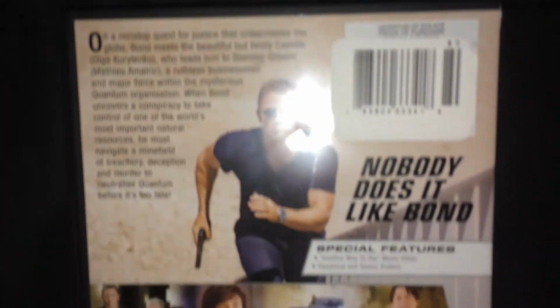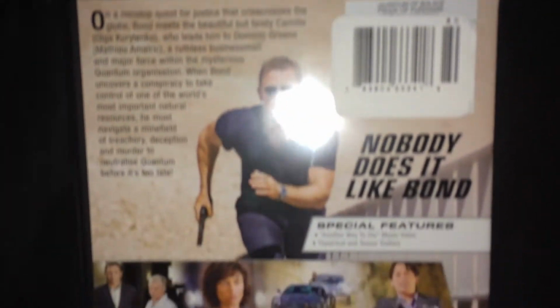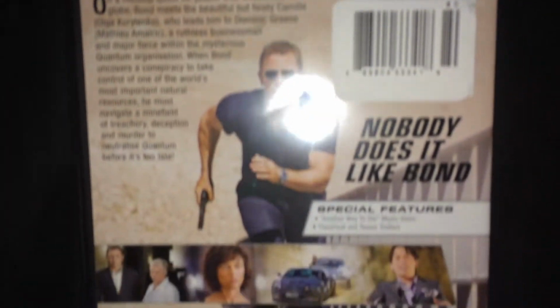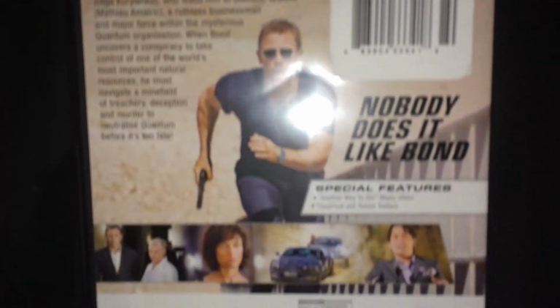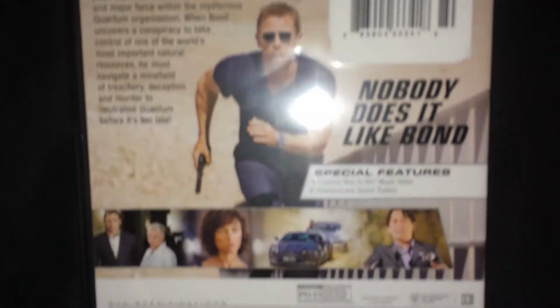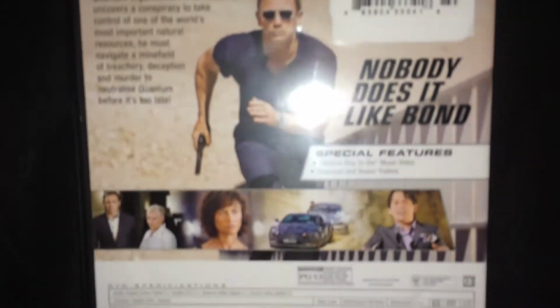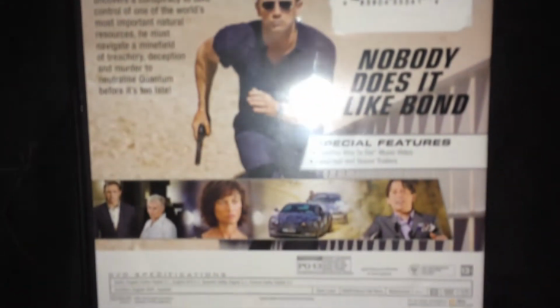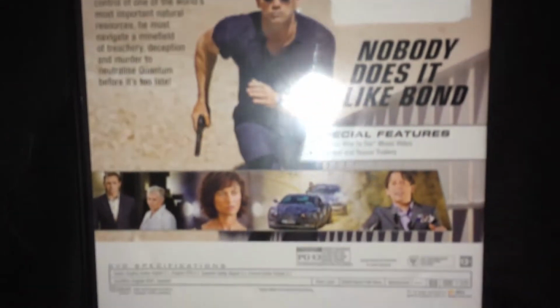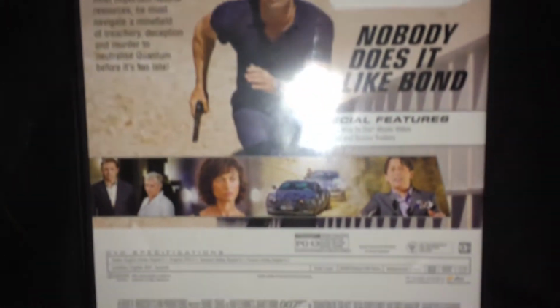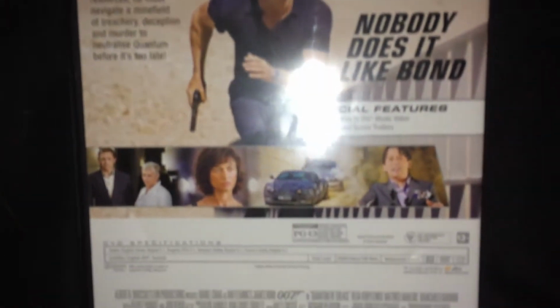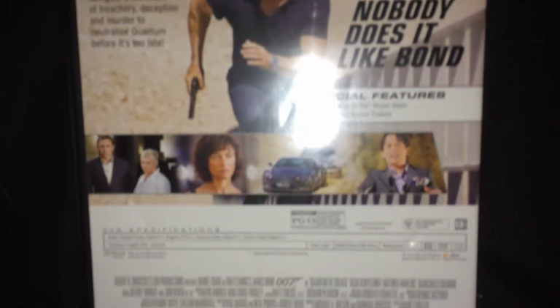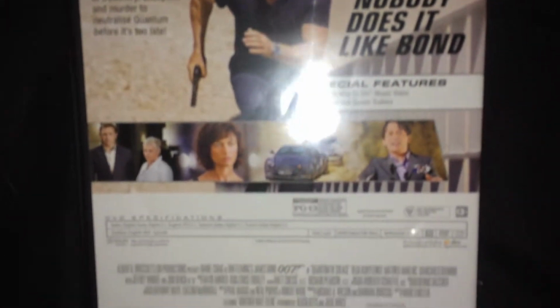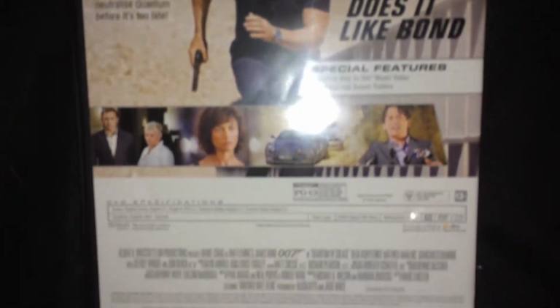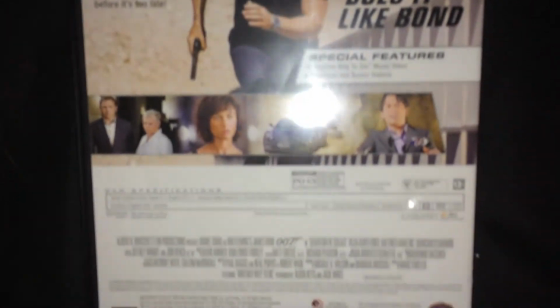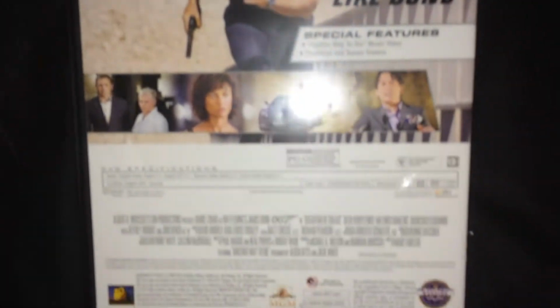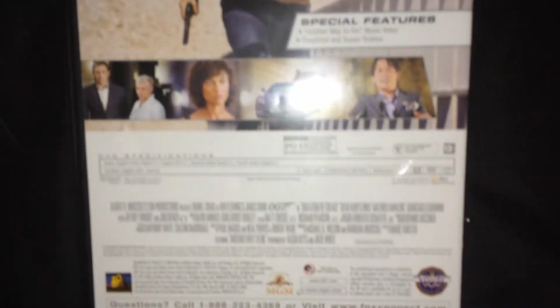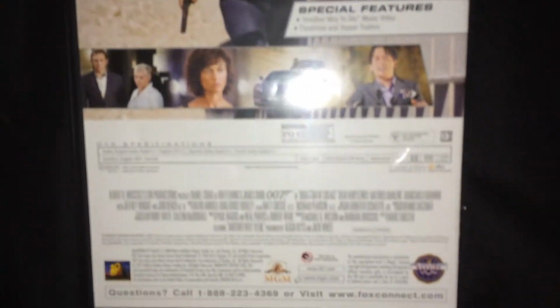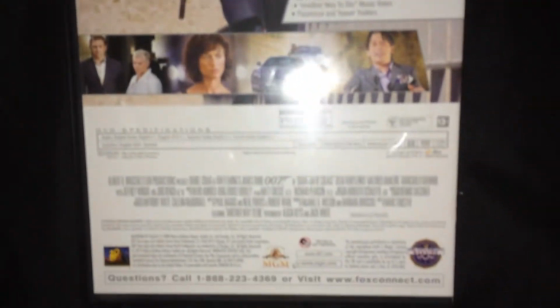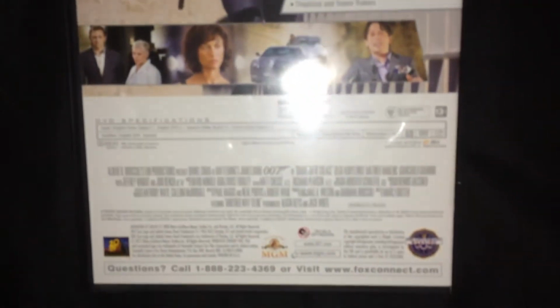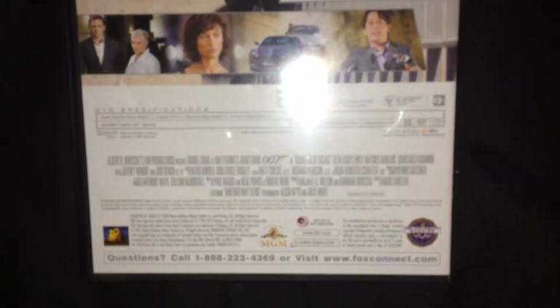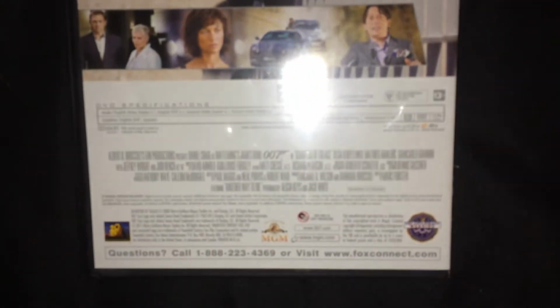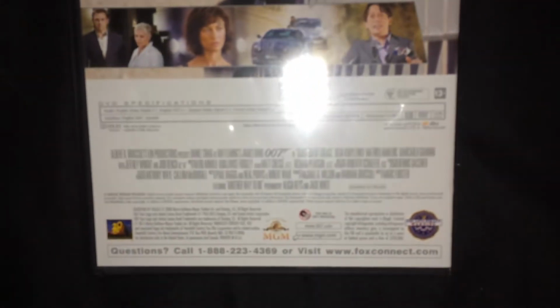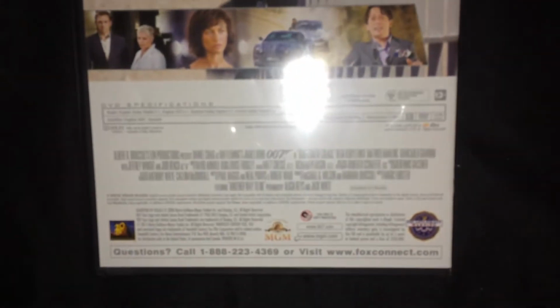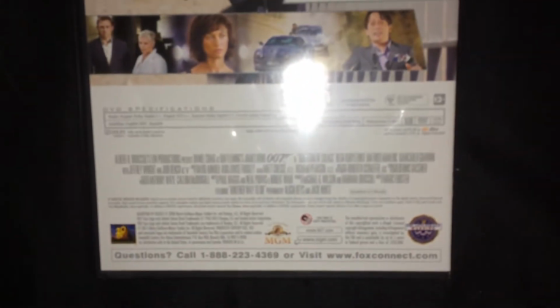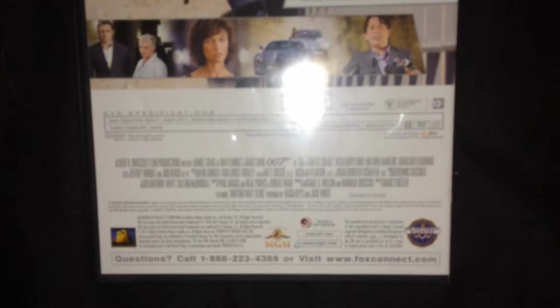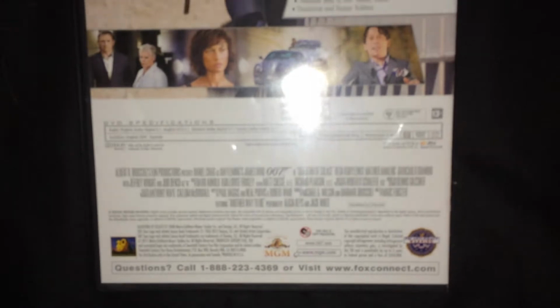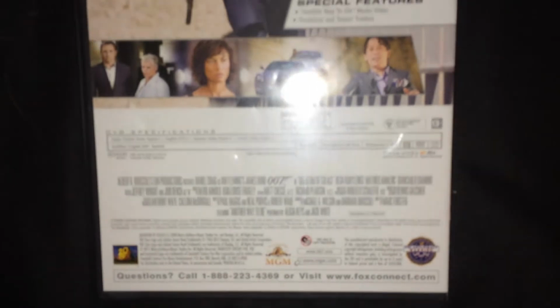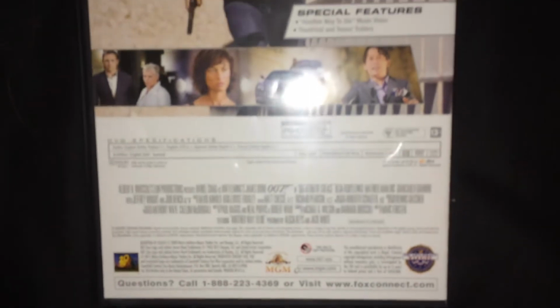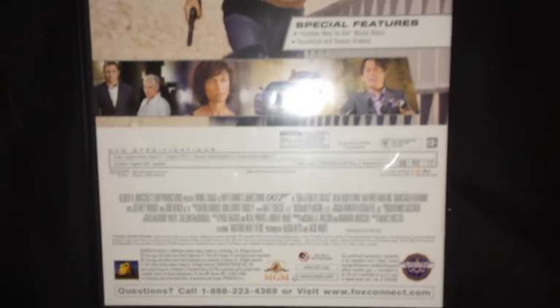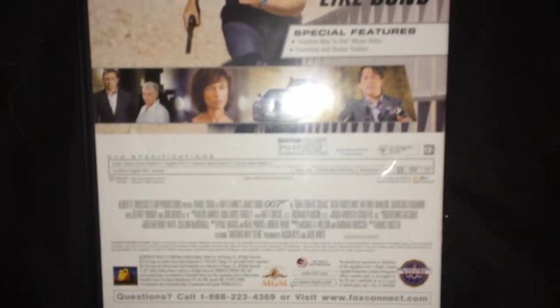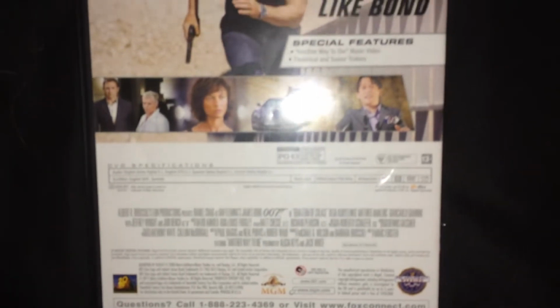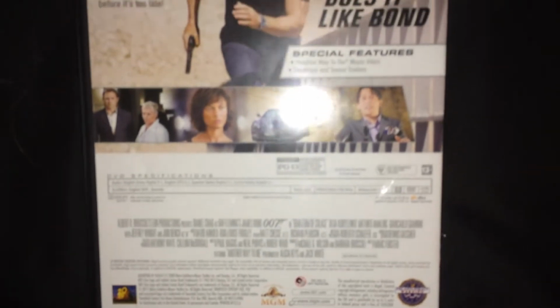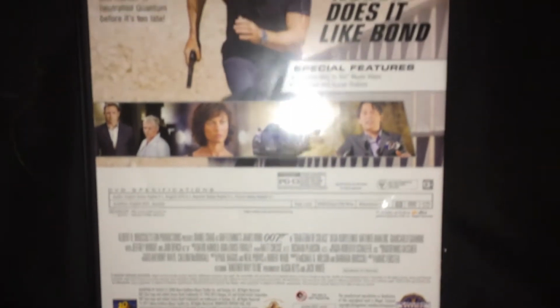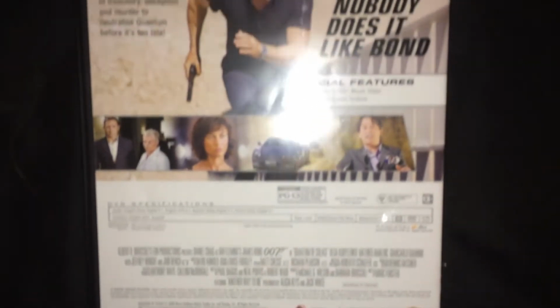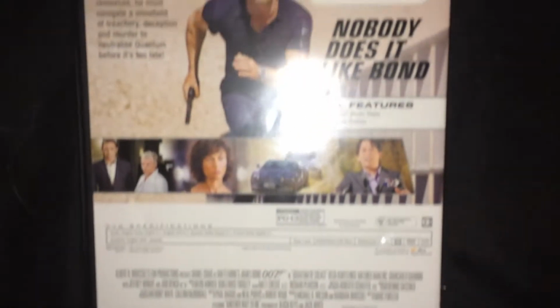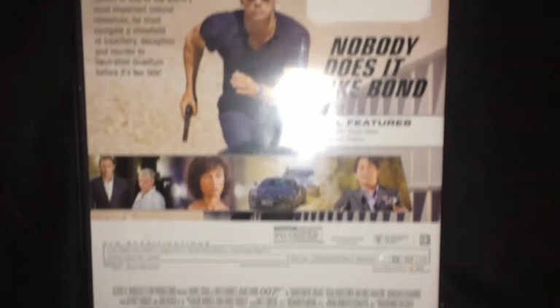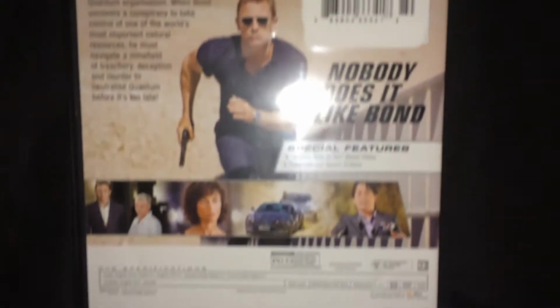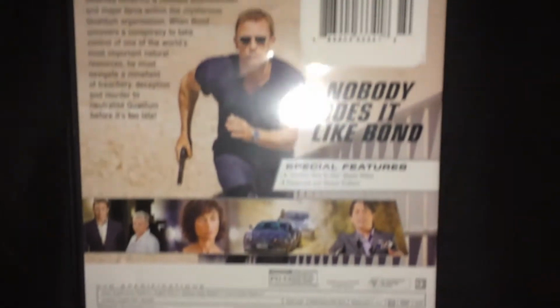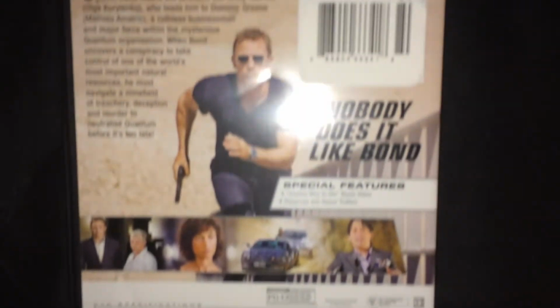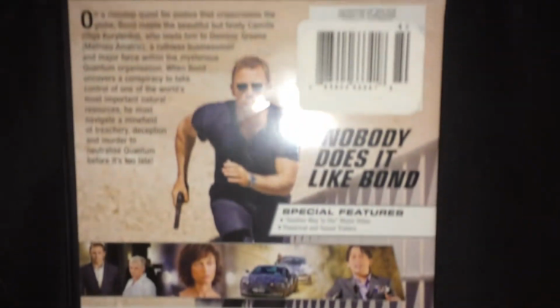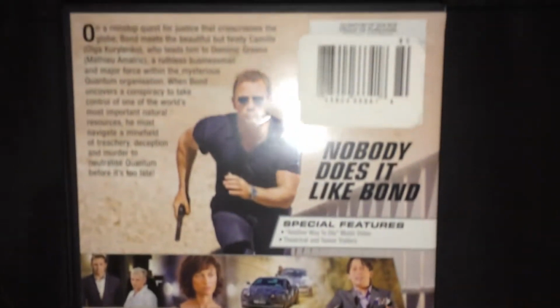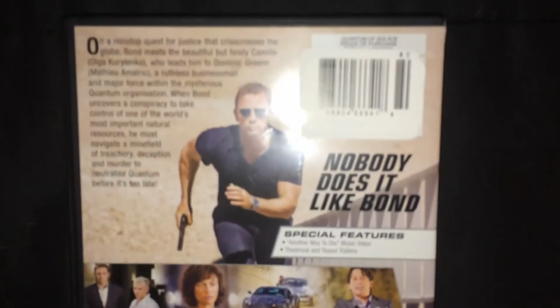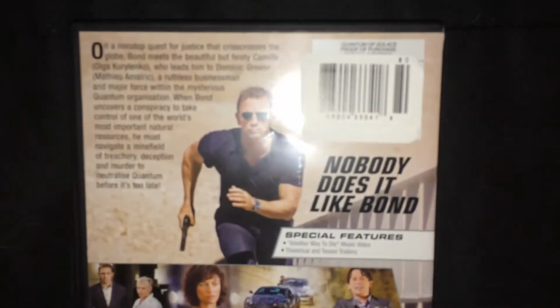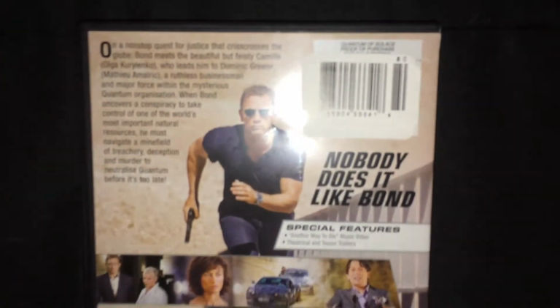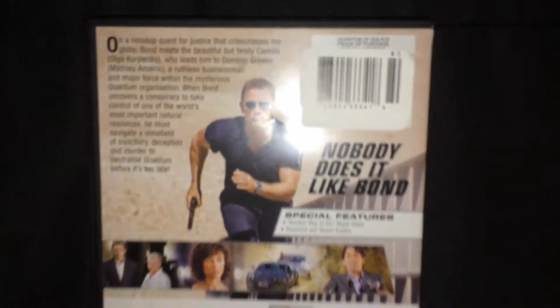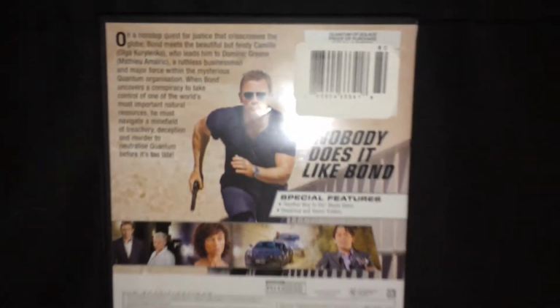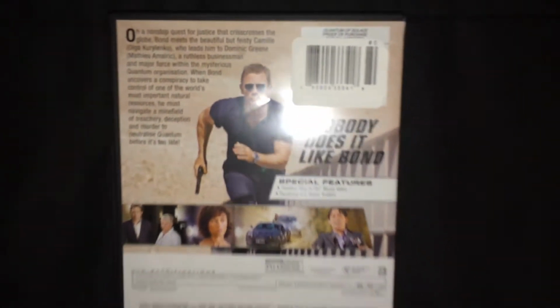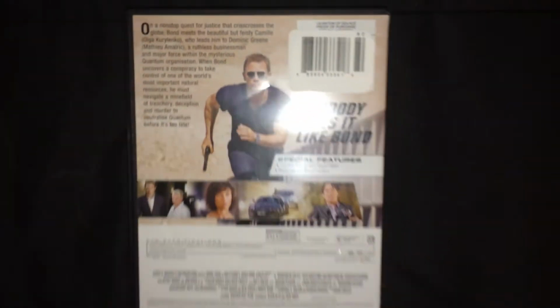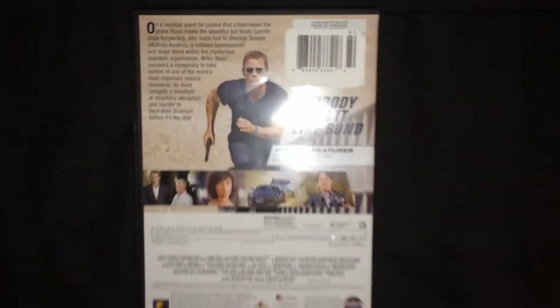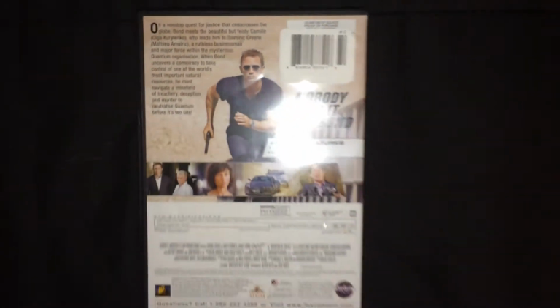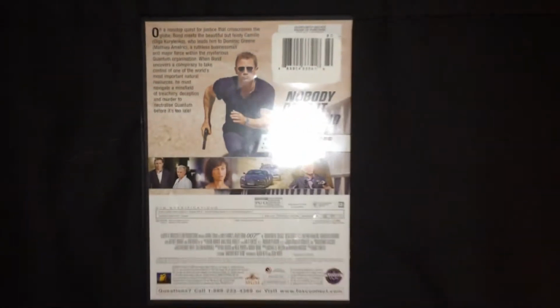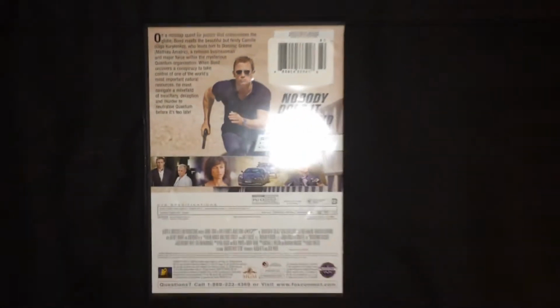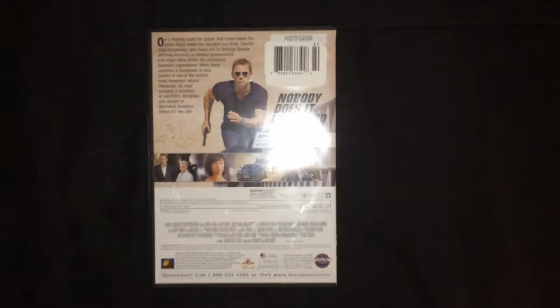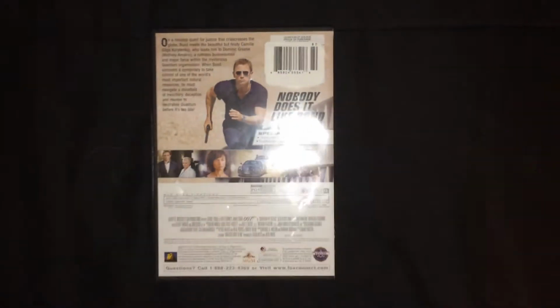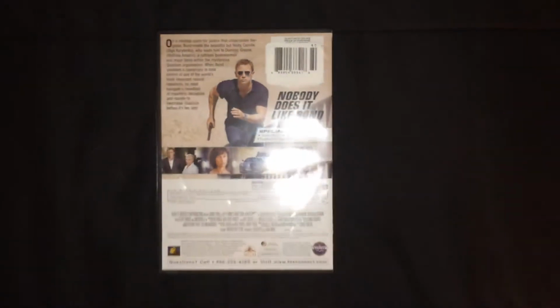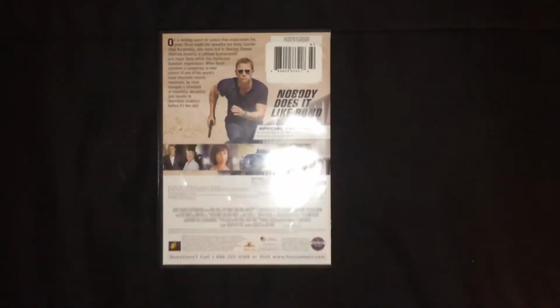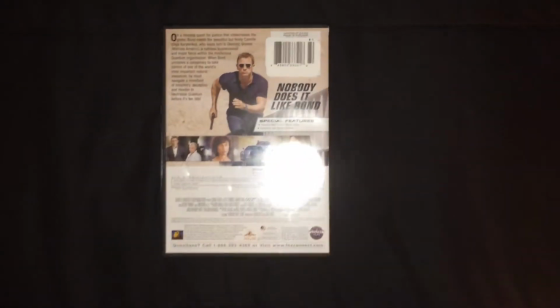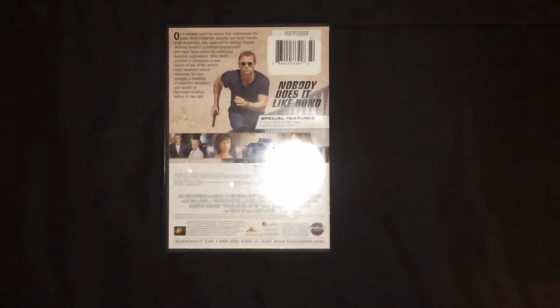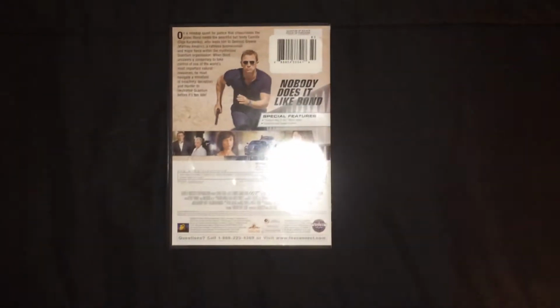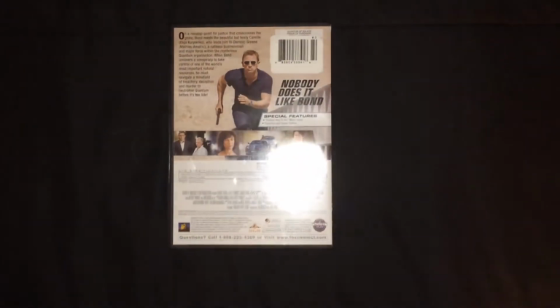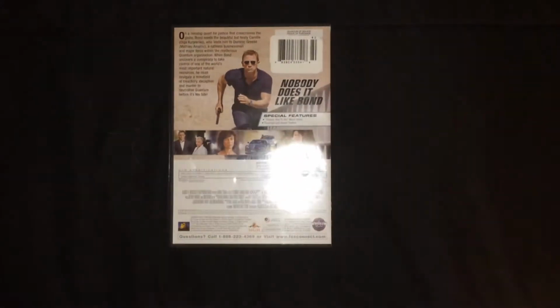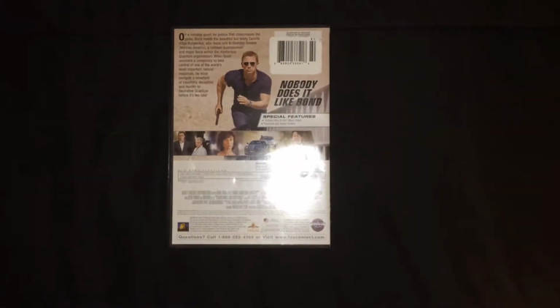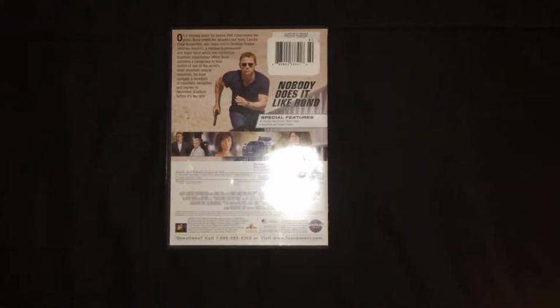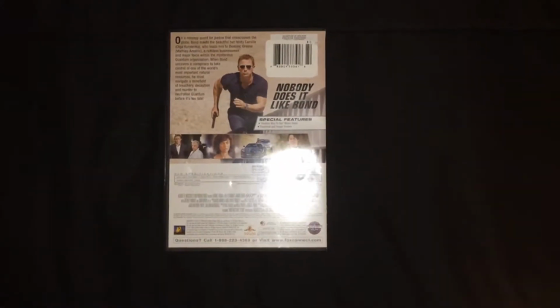Breakfast is here. Right now at McDonald's, get a freshly baked McAfee Bakery muffin with any size hot coffee or medium iced coffee for just $1.99.